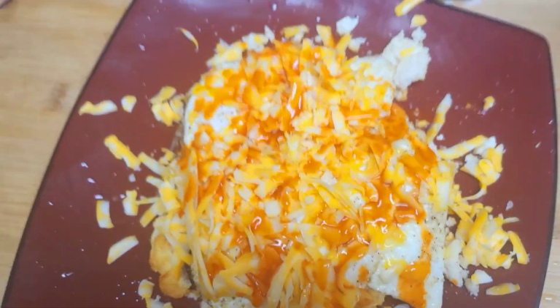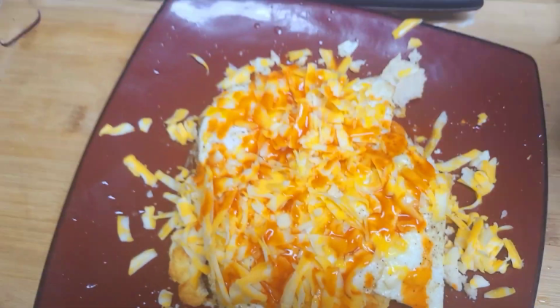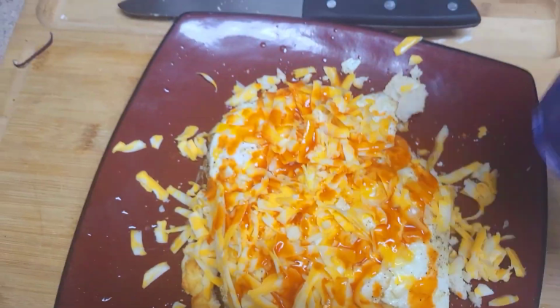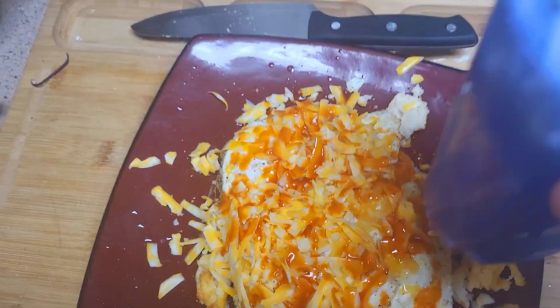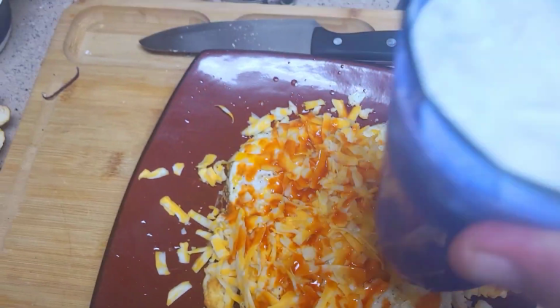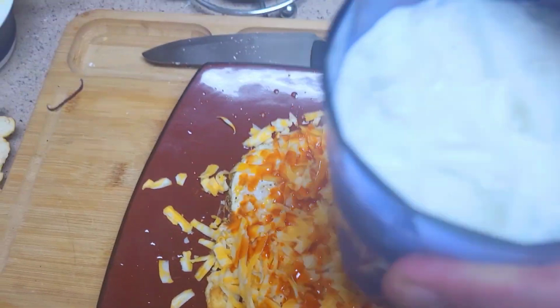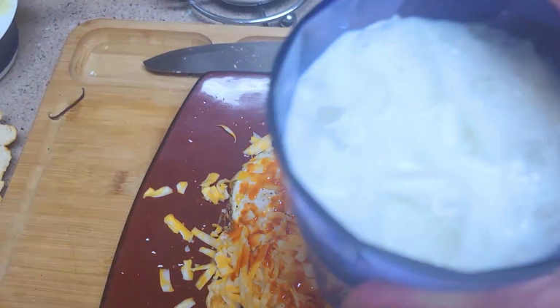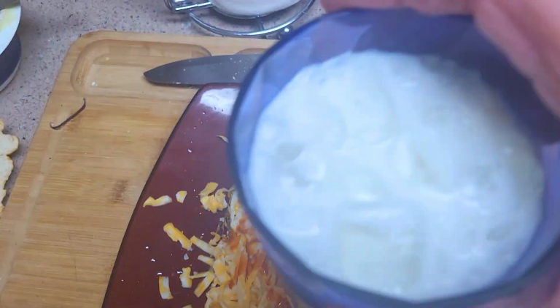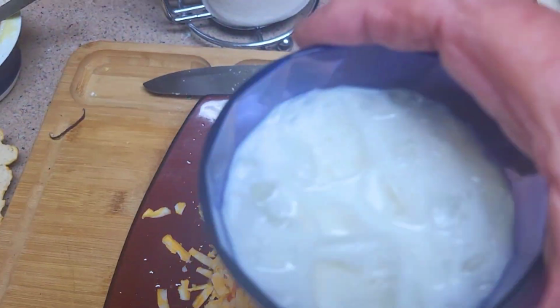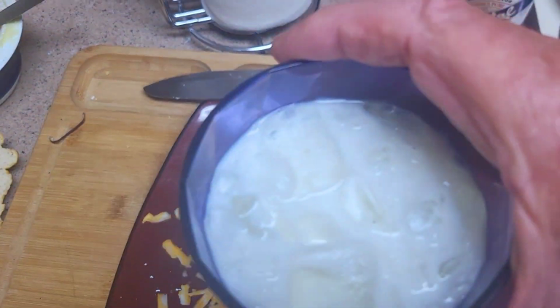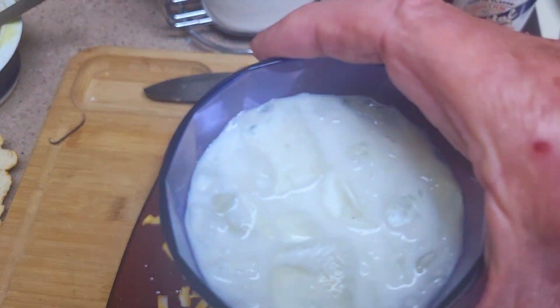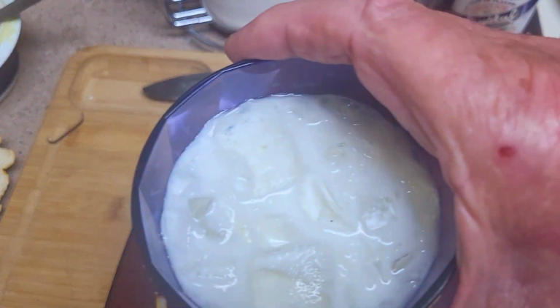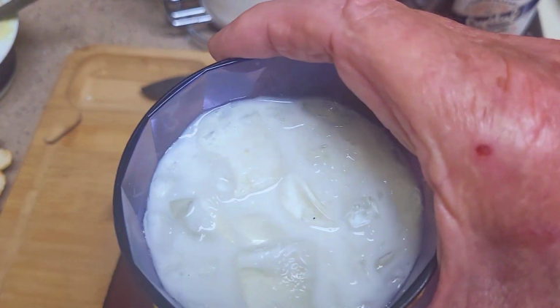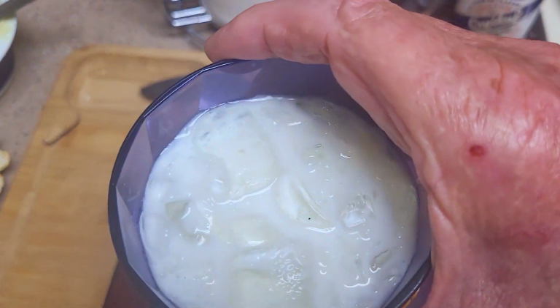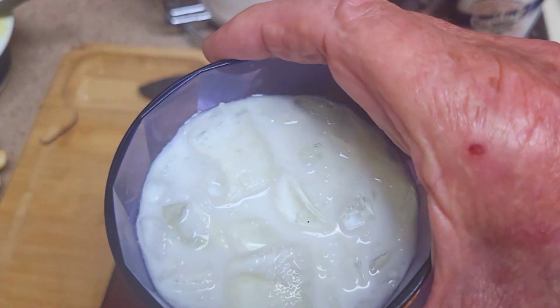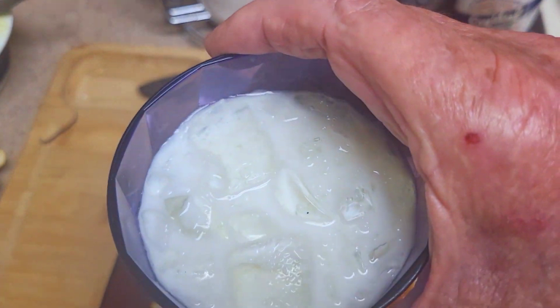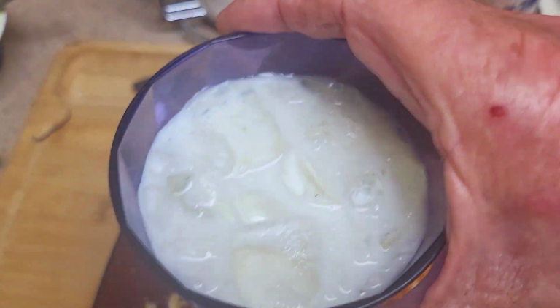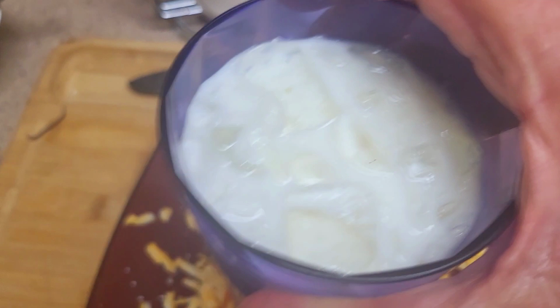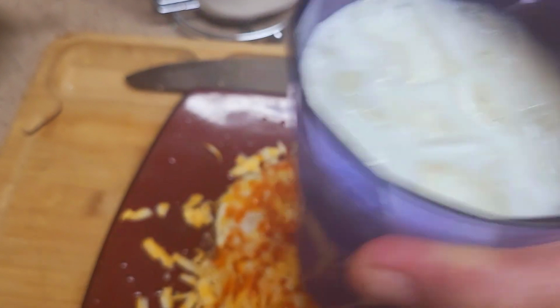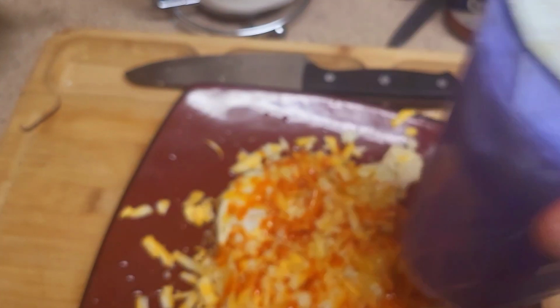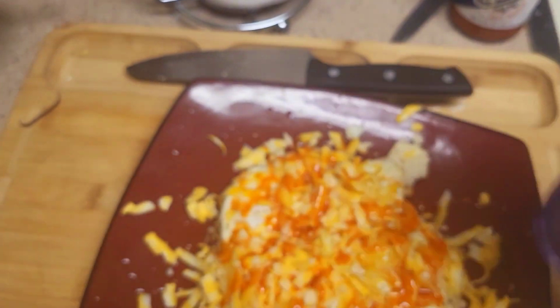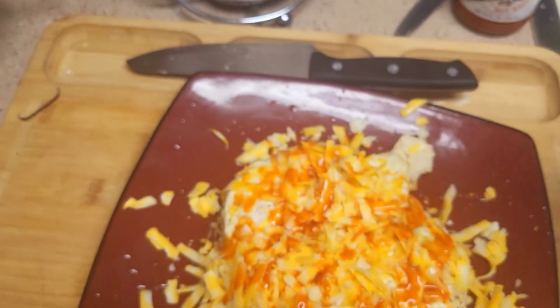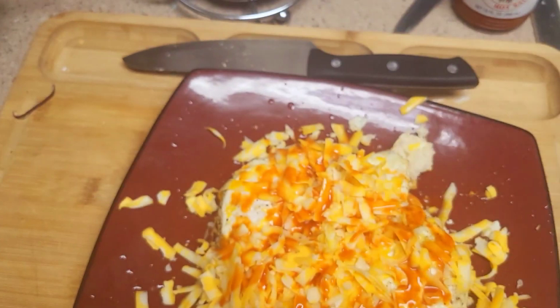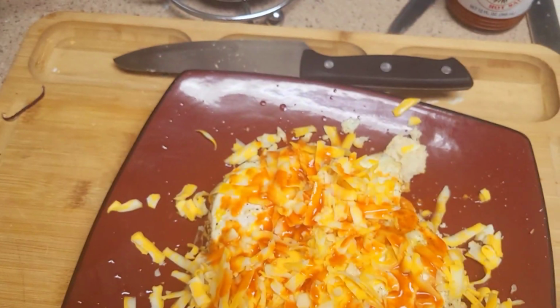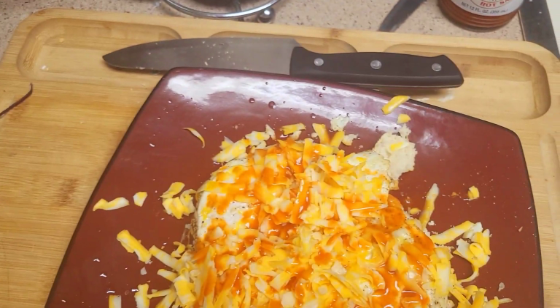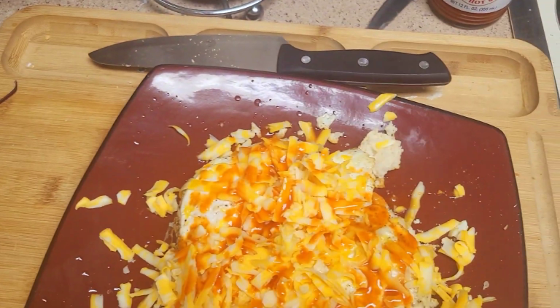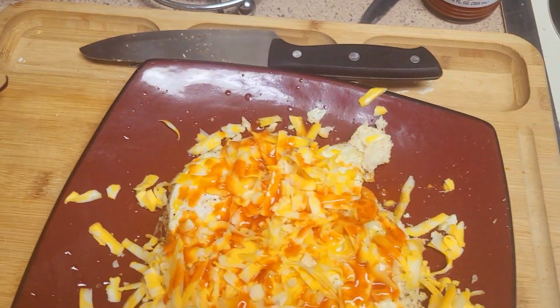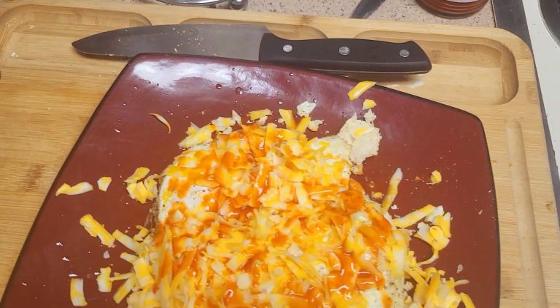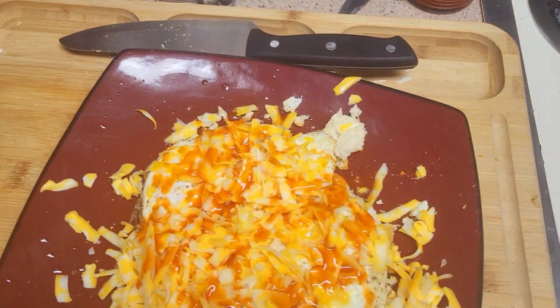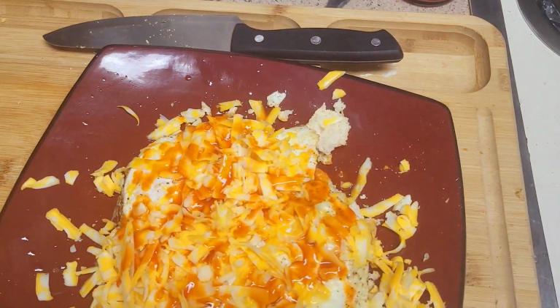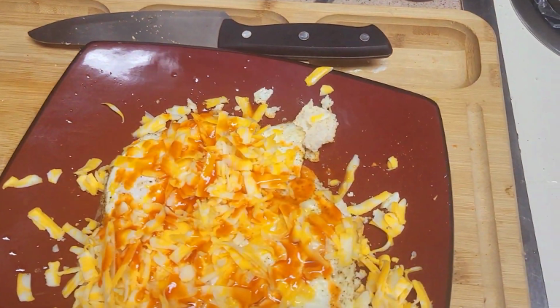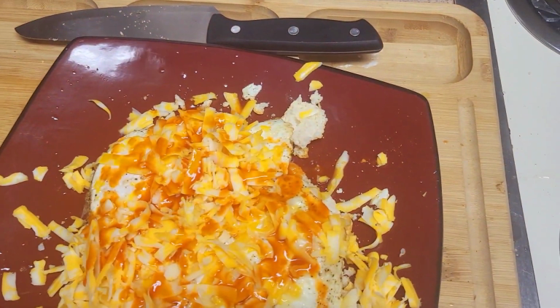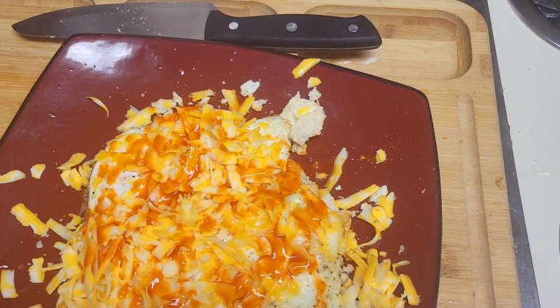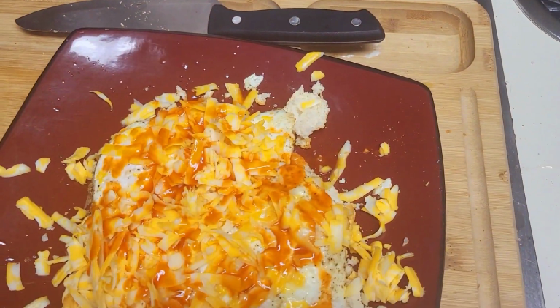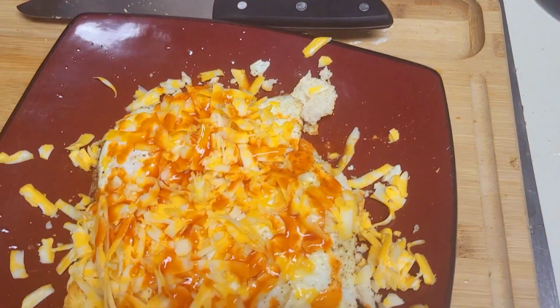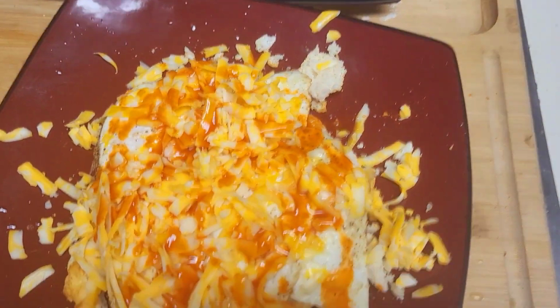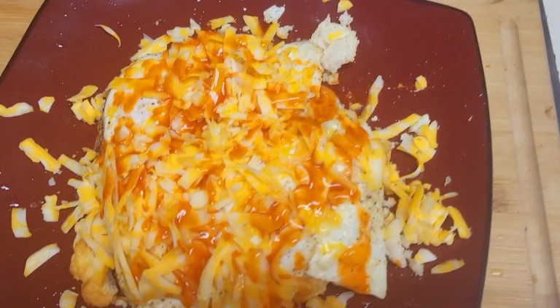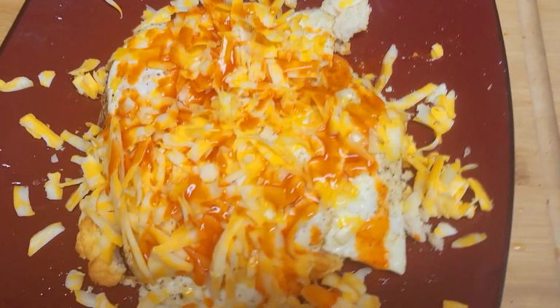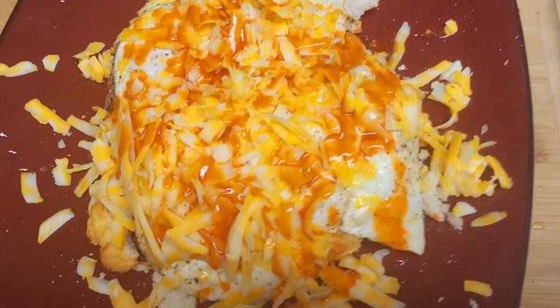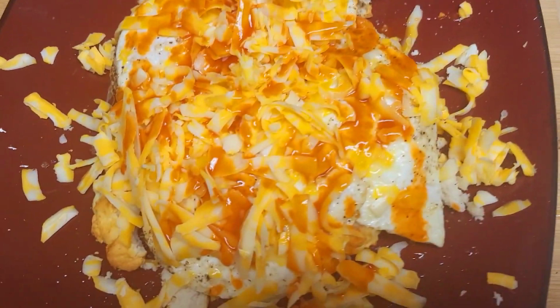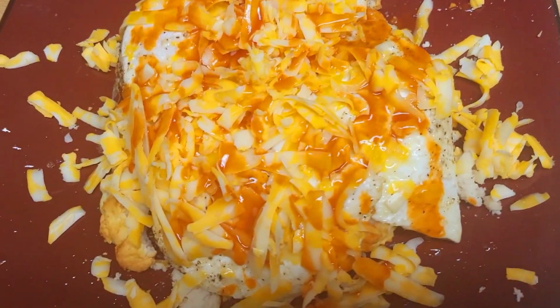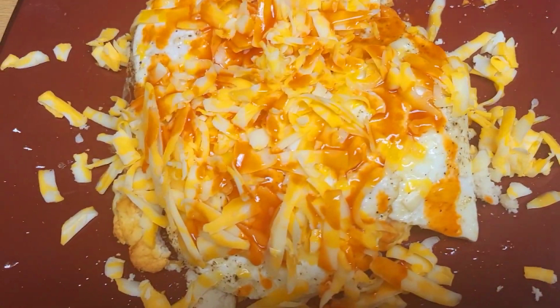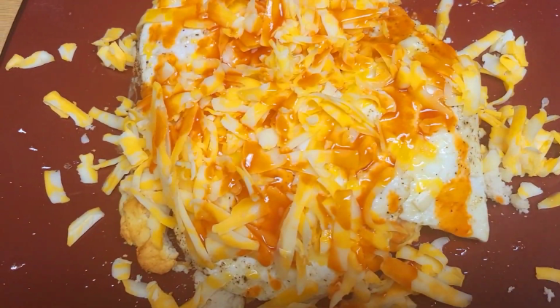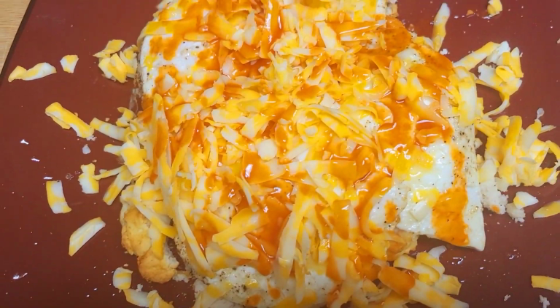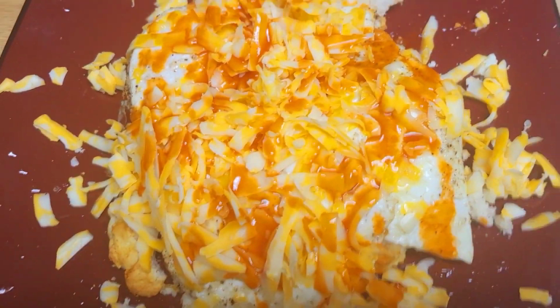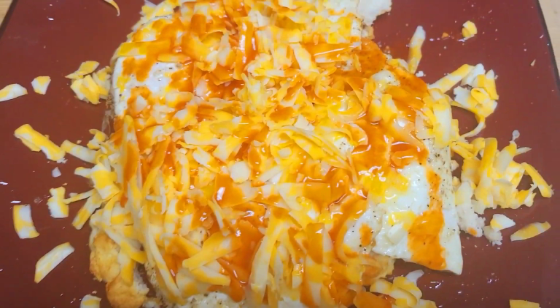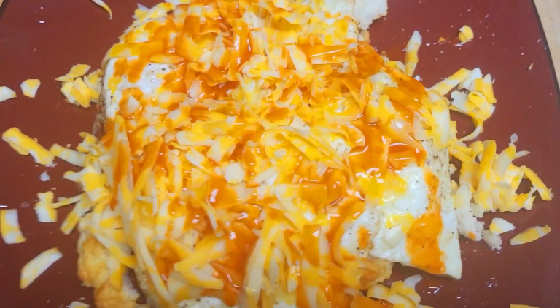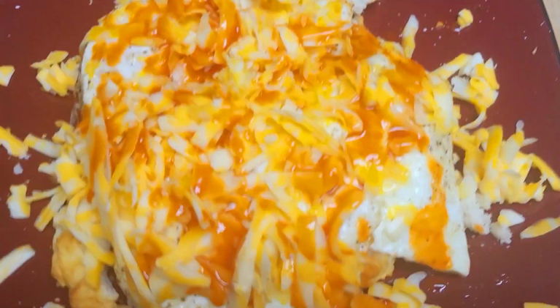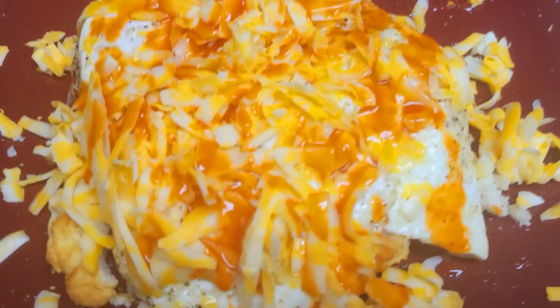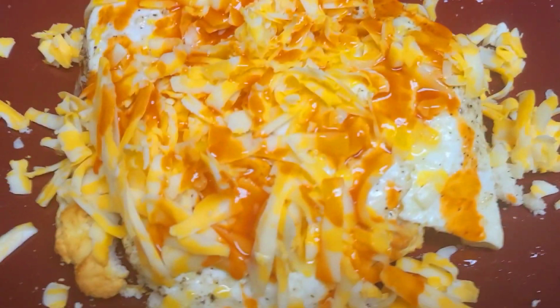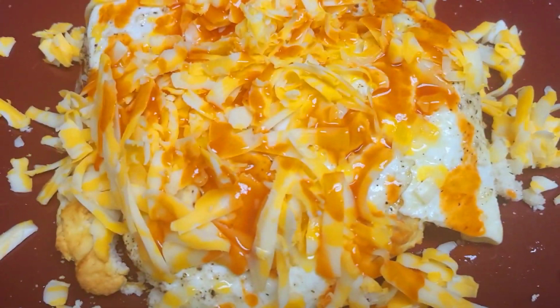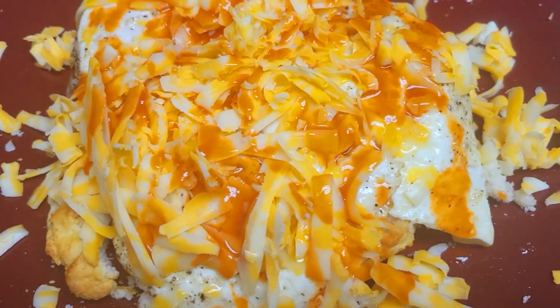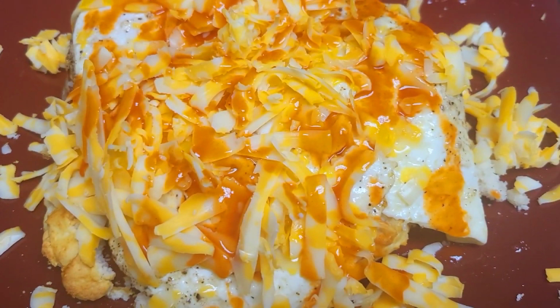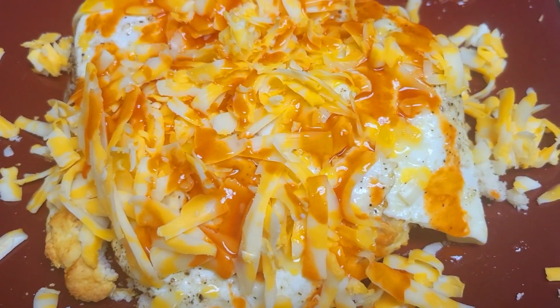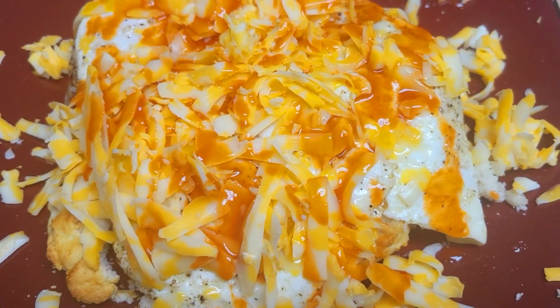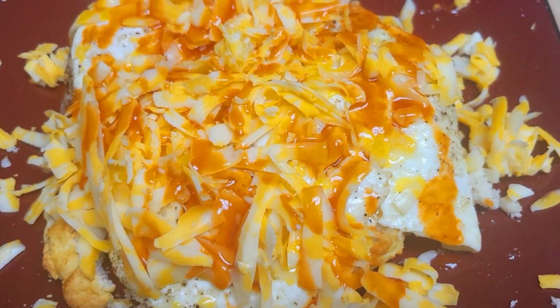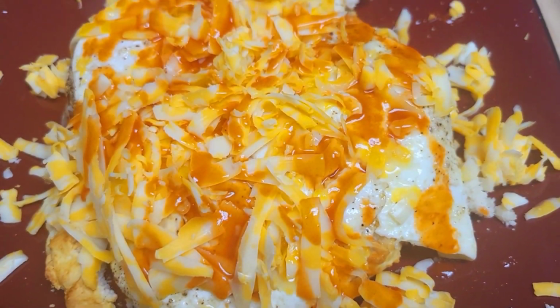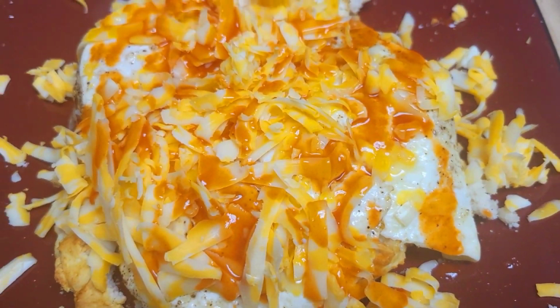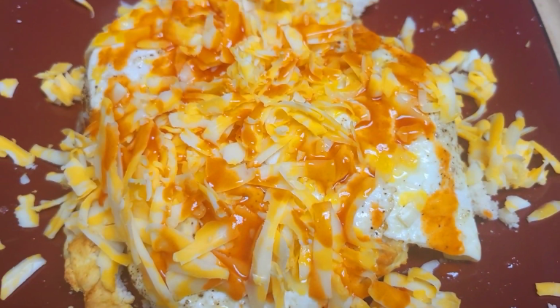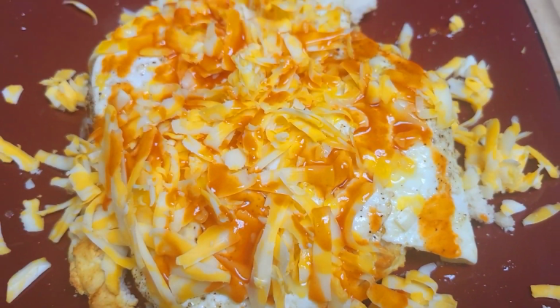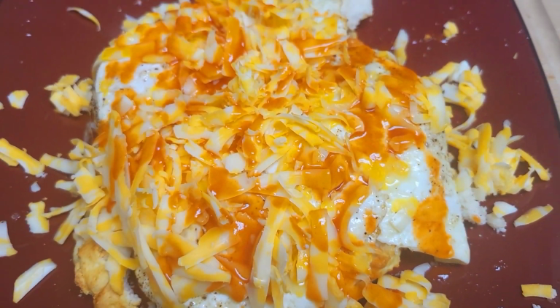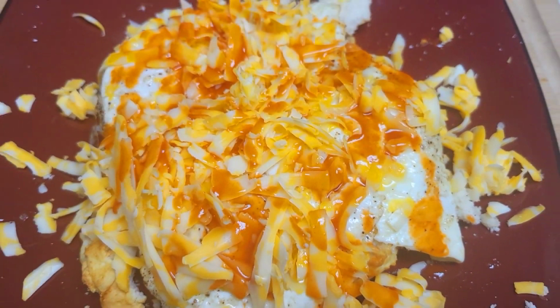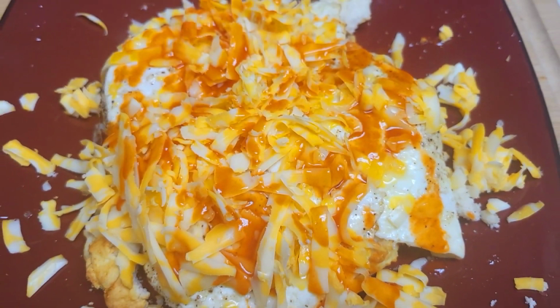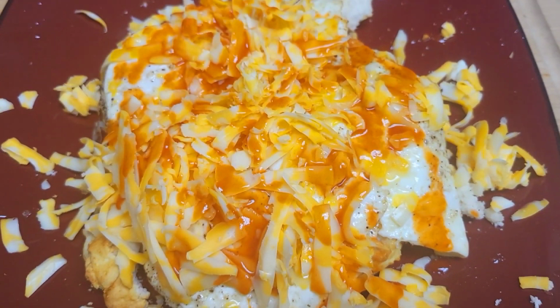Got a big glass of ice cold milk there, and I'm eating. Enjoy your day!